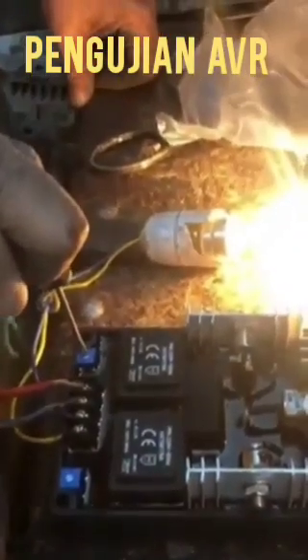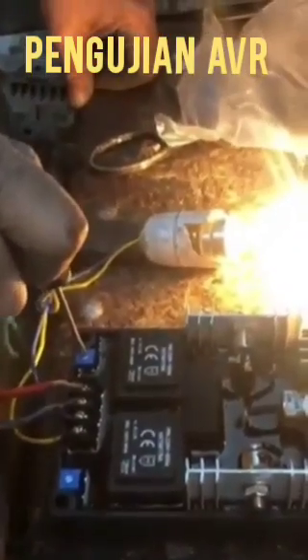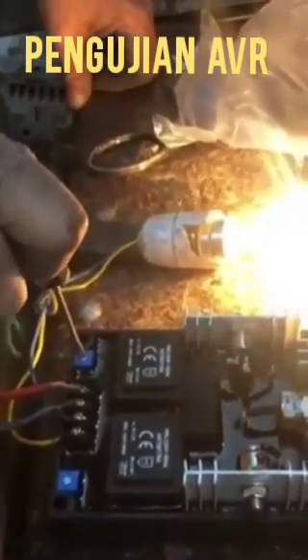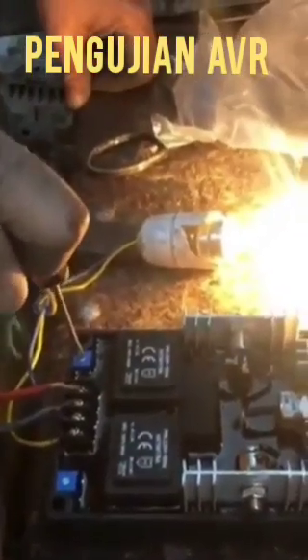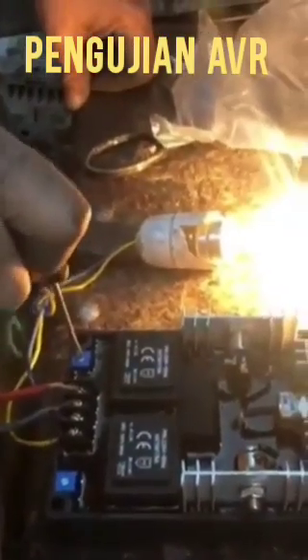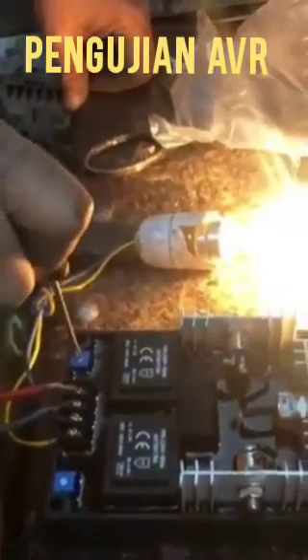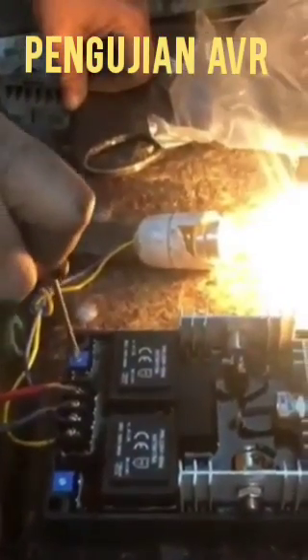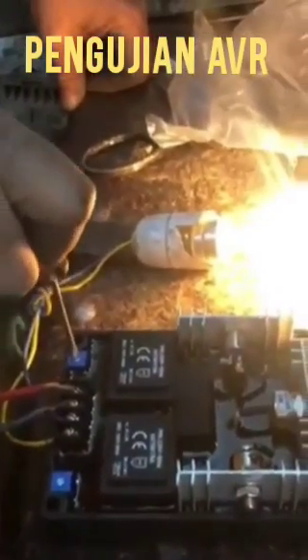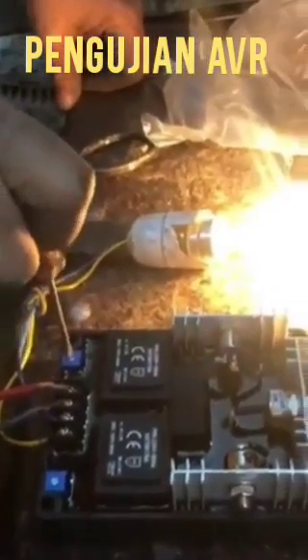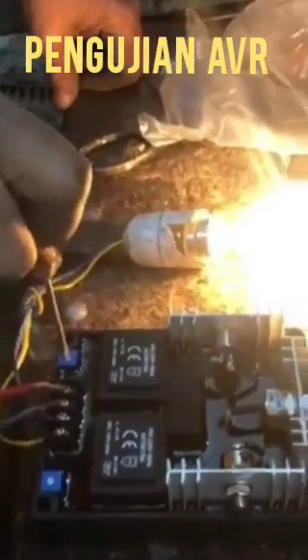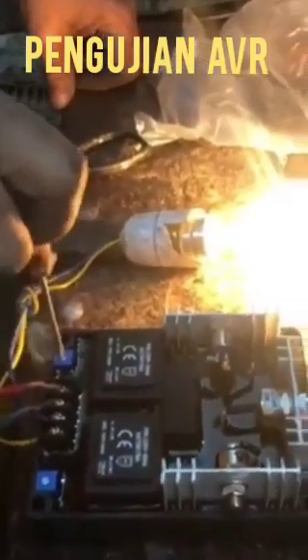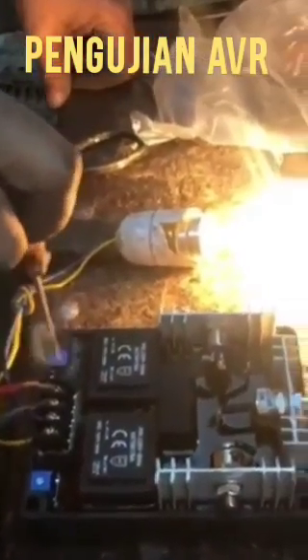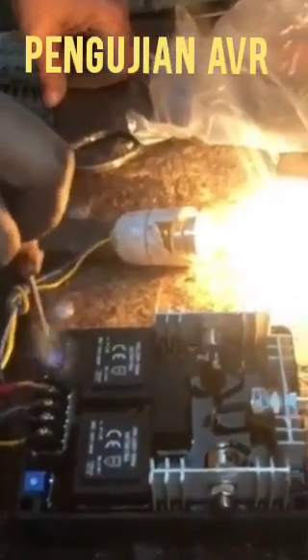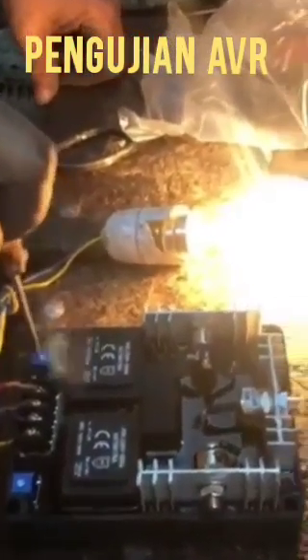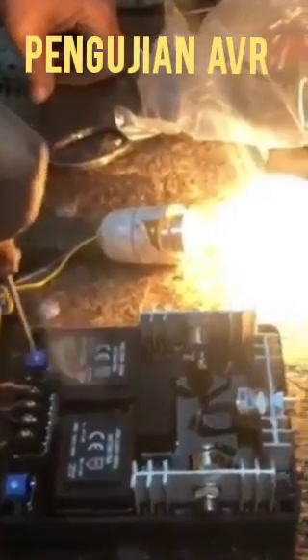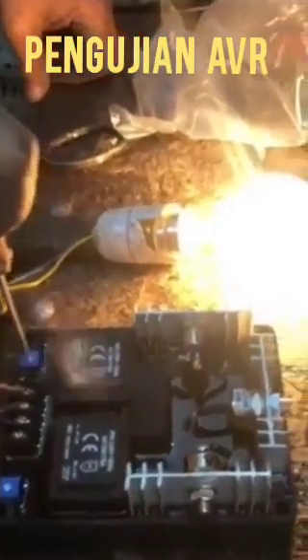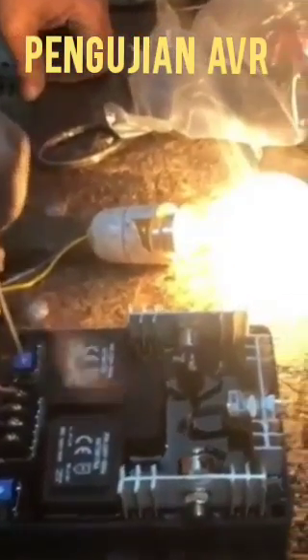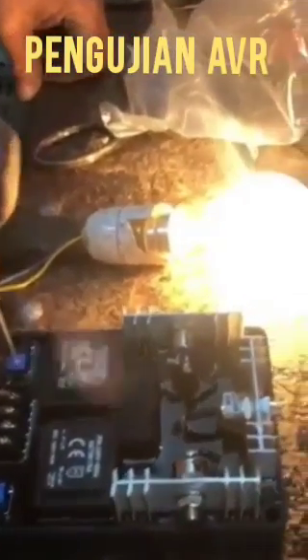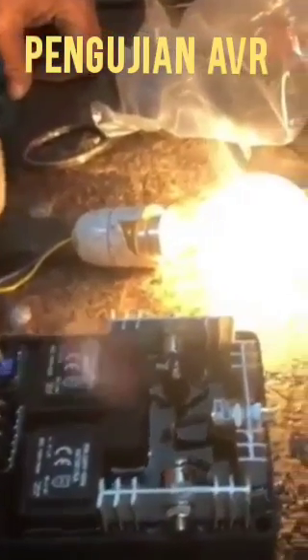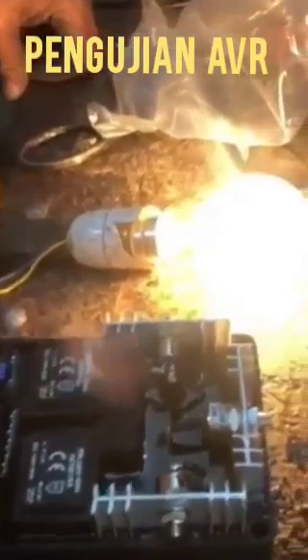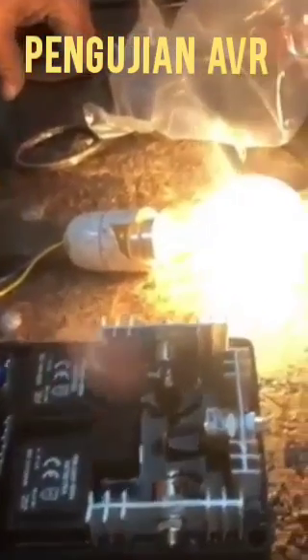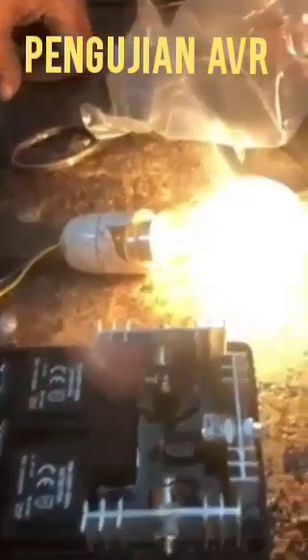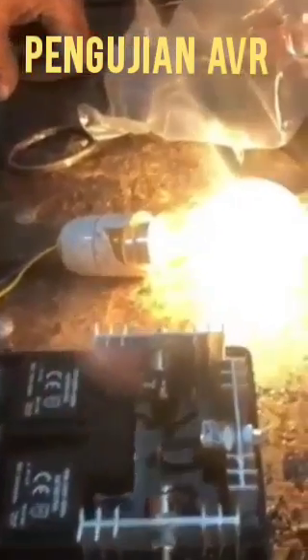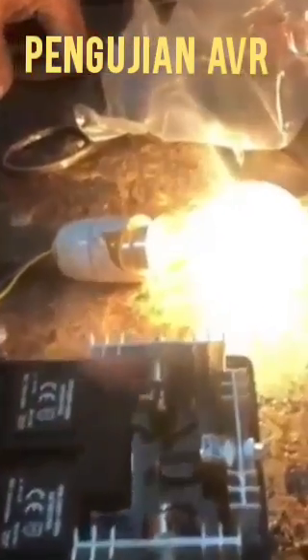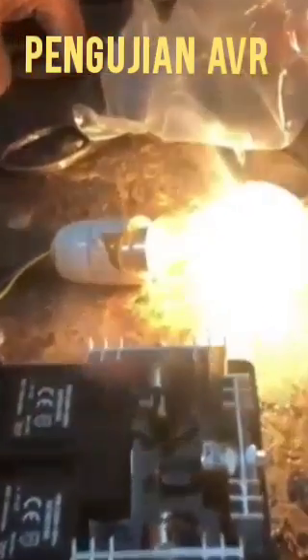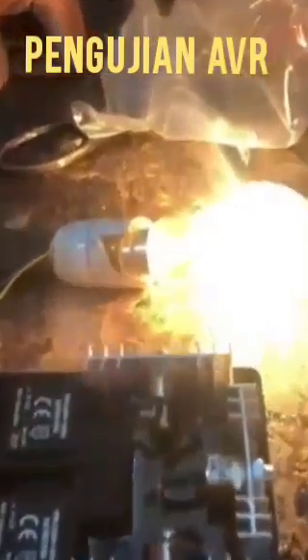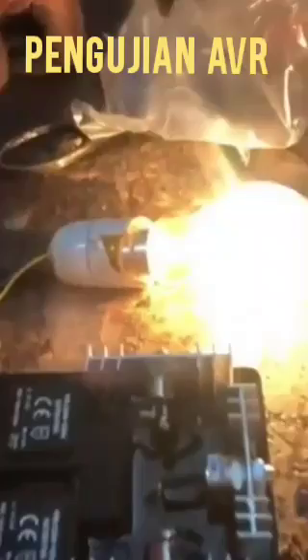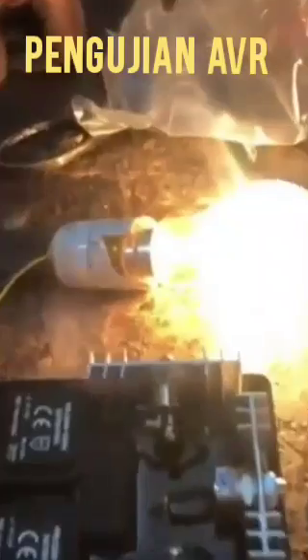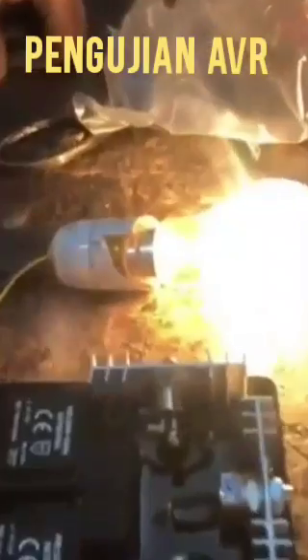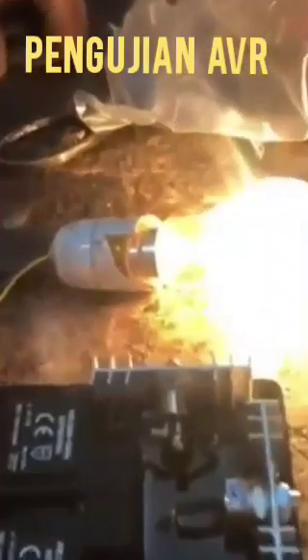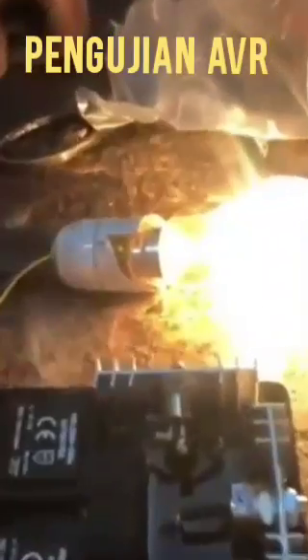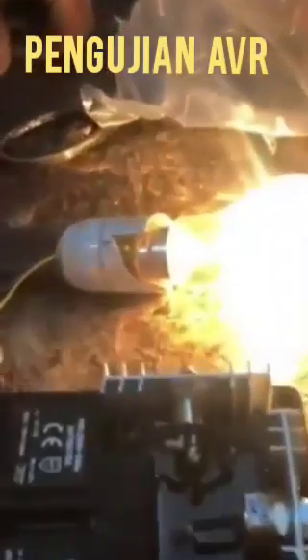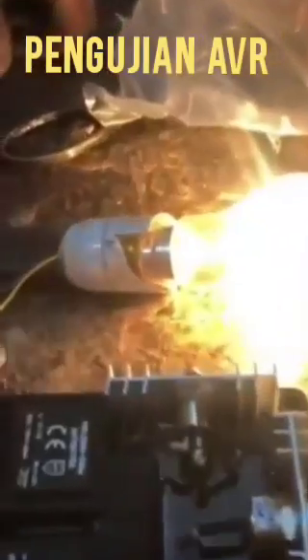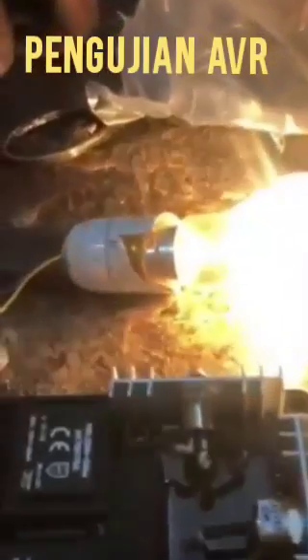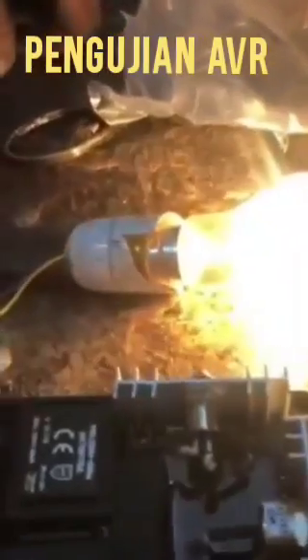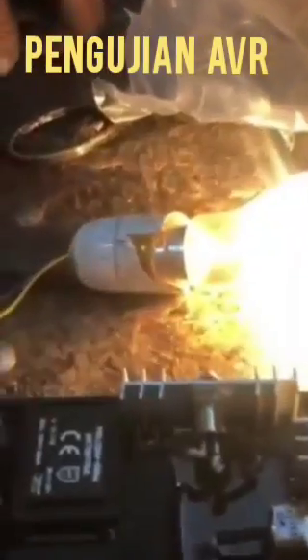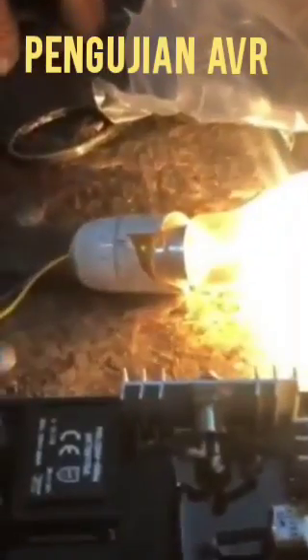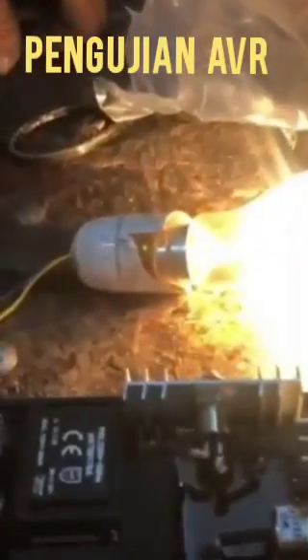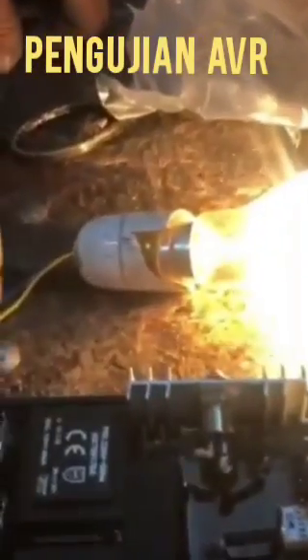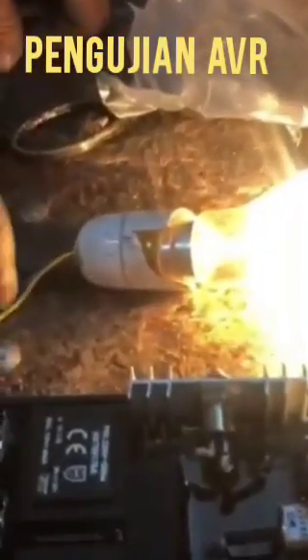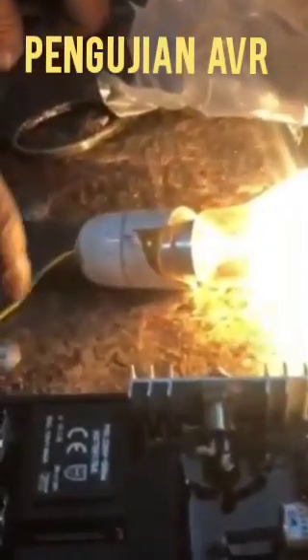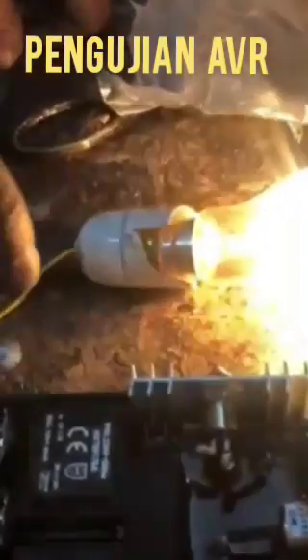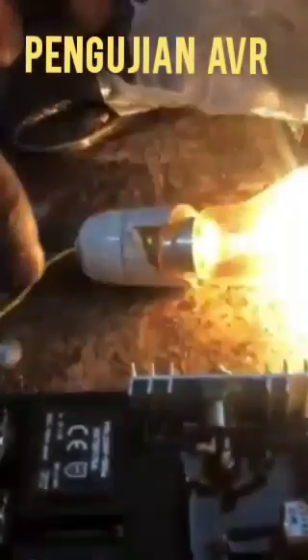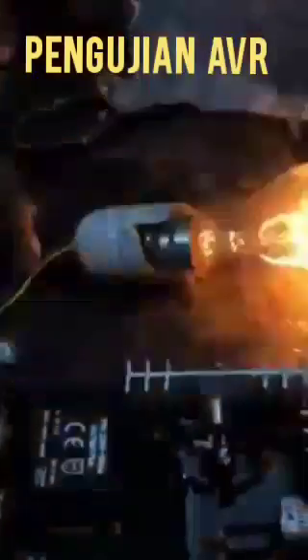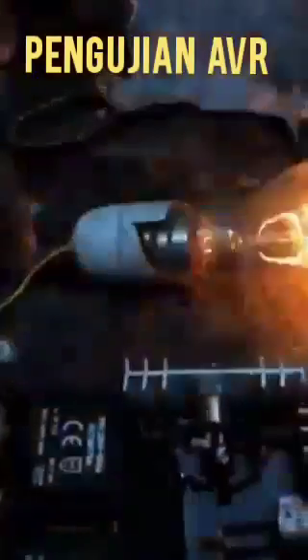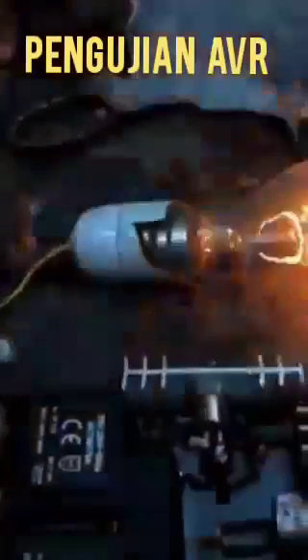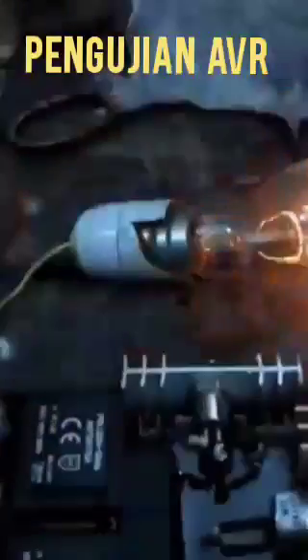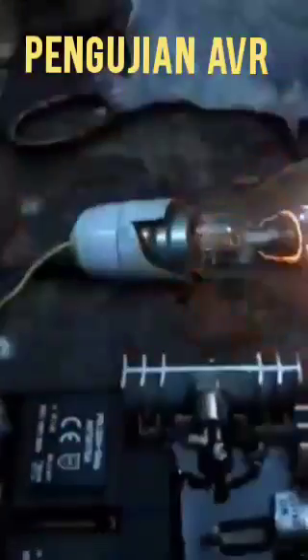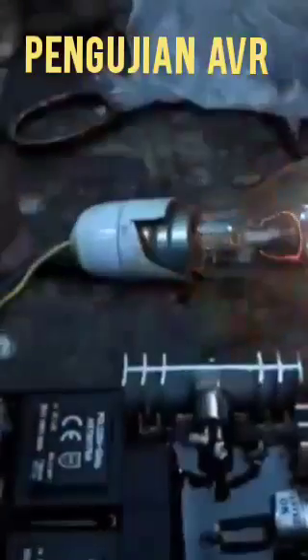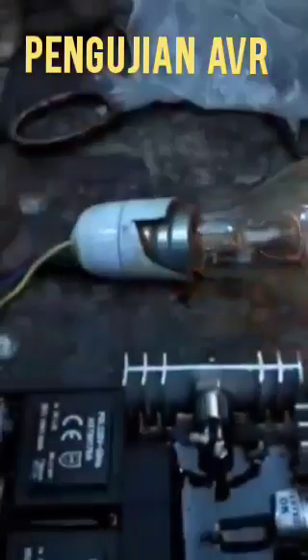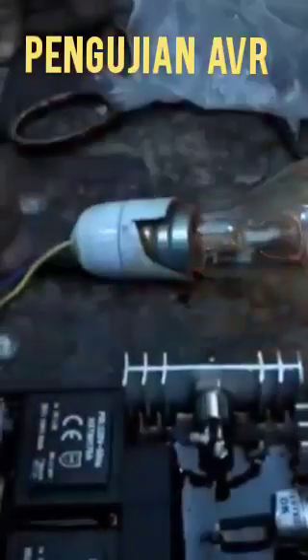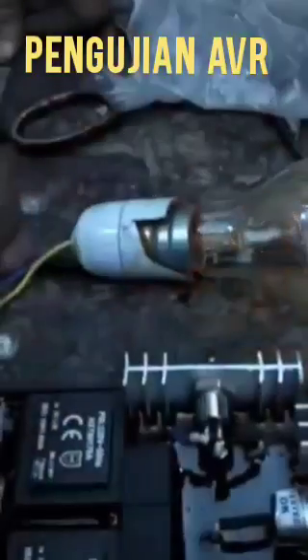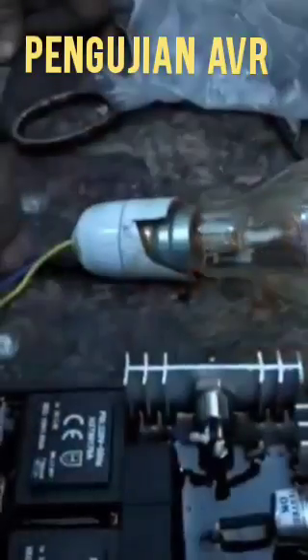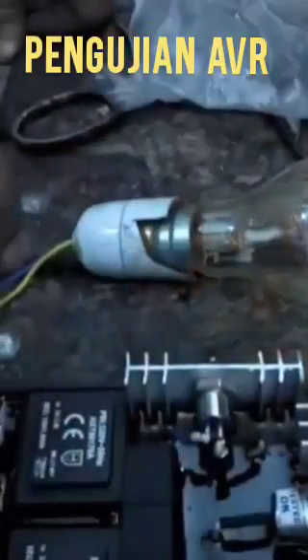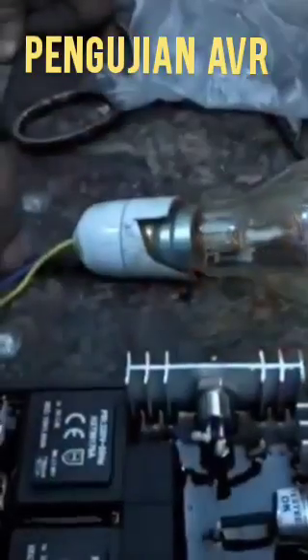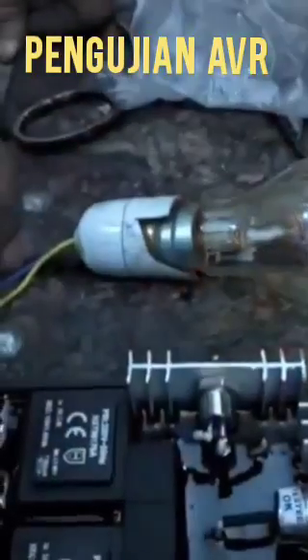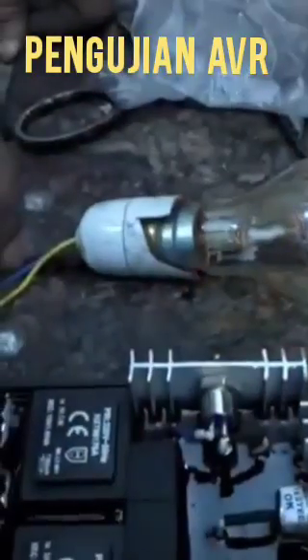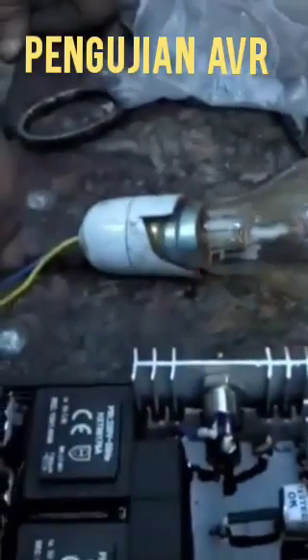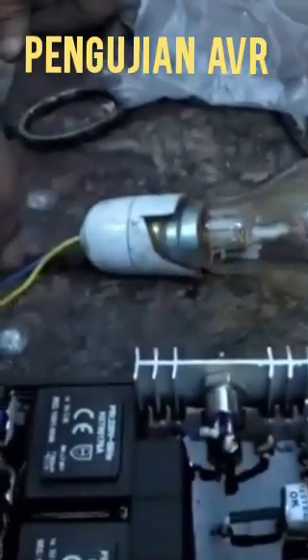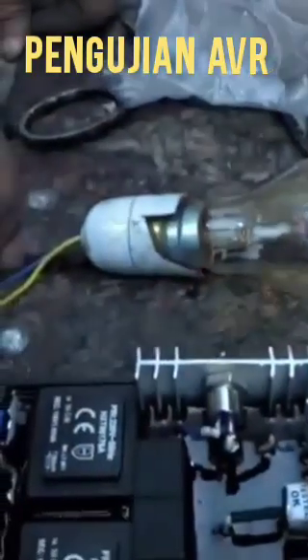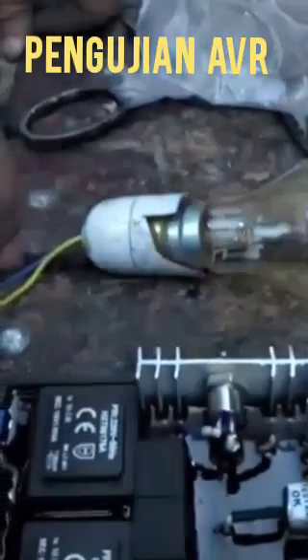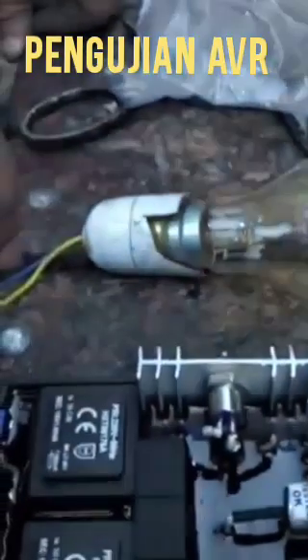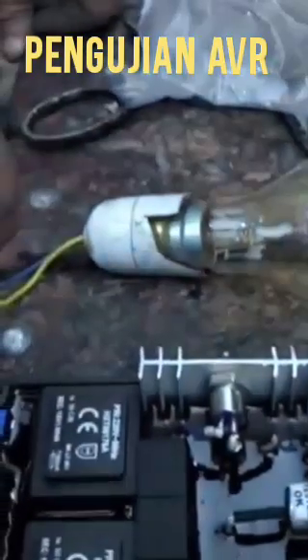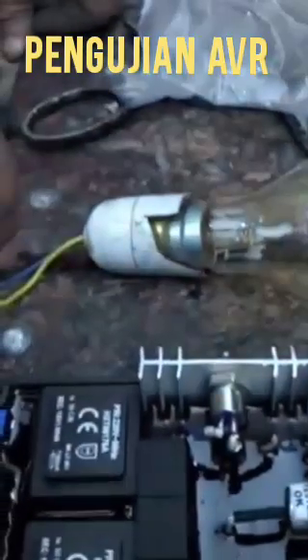But if it does not work, or the bulb is not blowing, it means the AVR is not okay. Thank you.